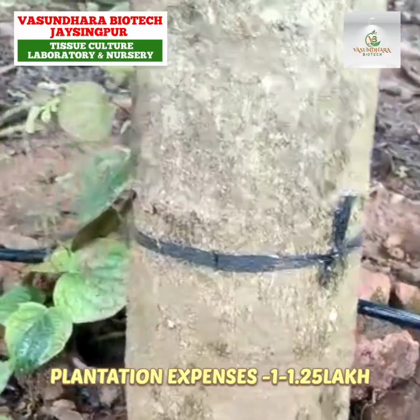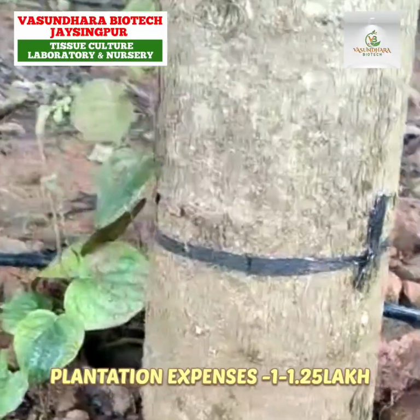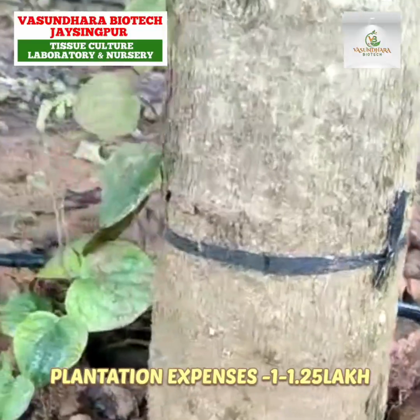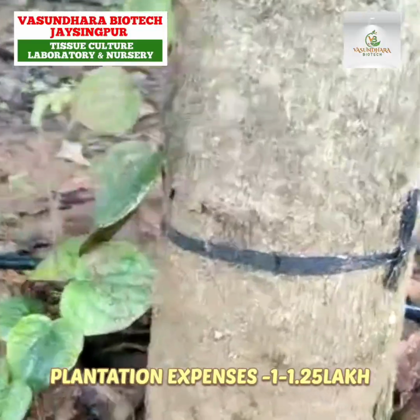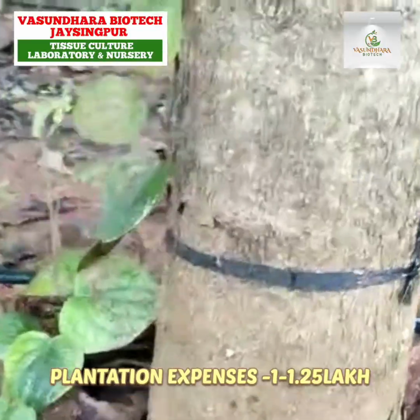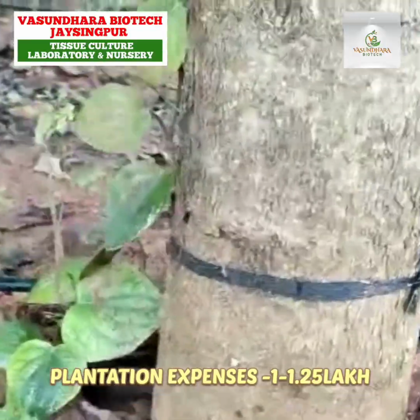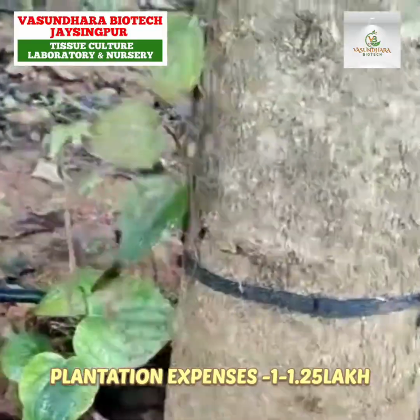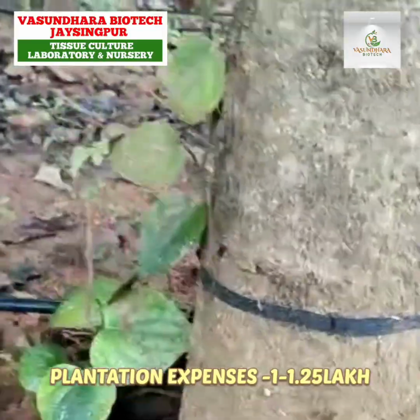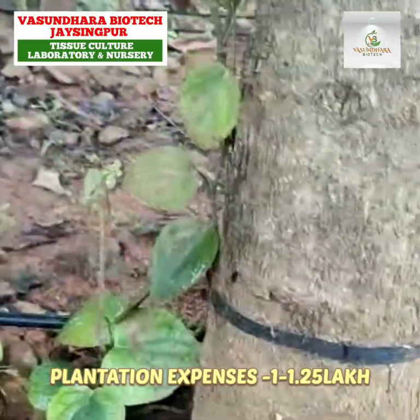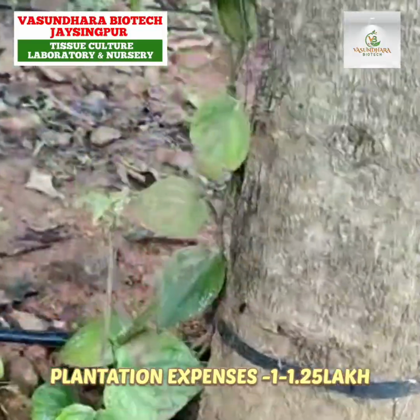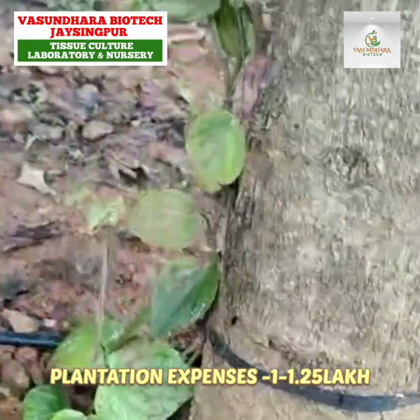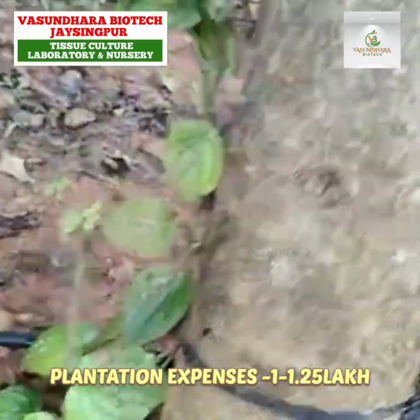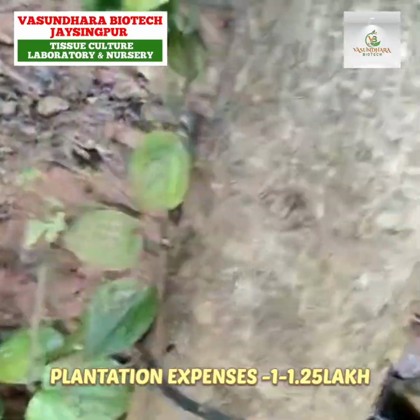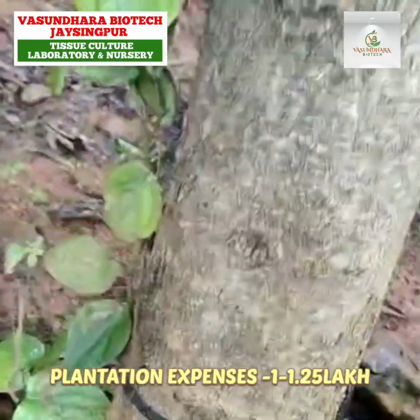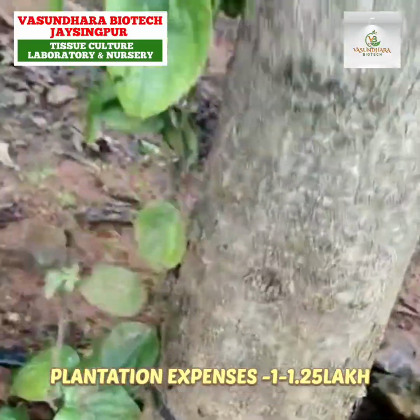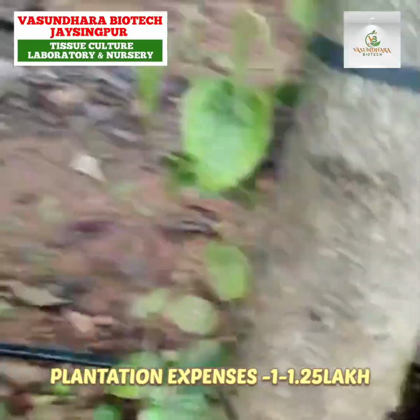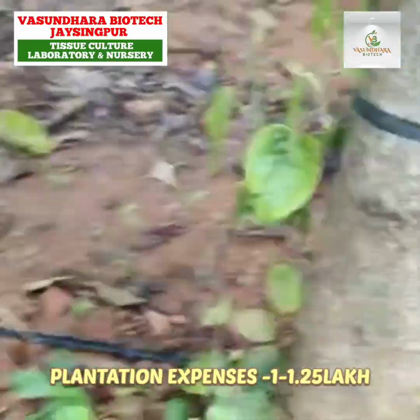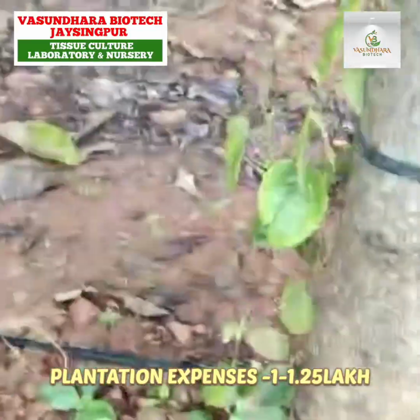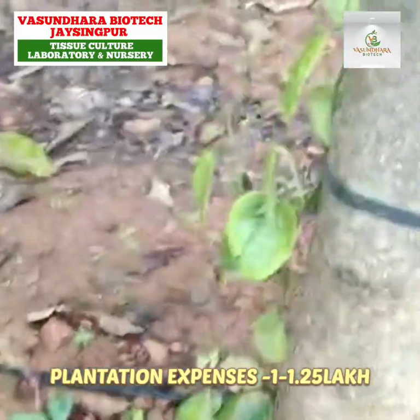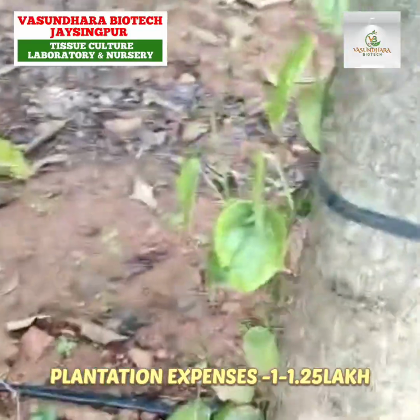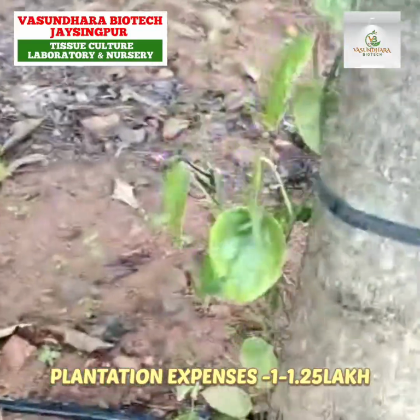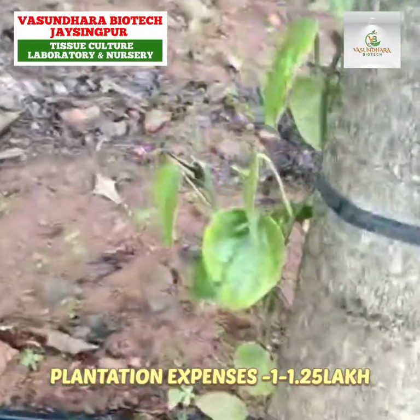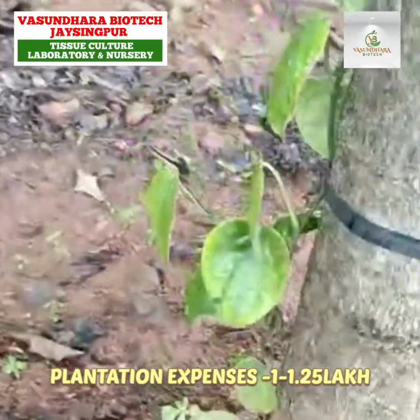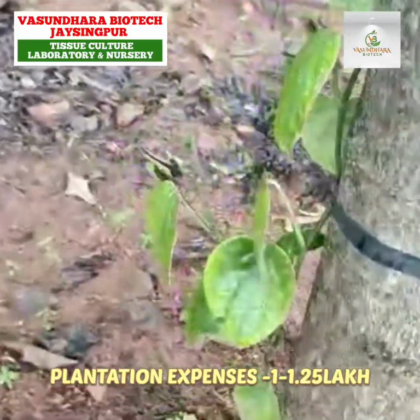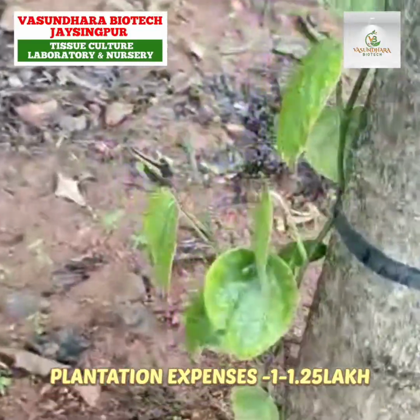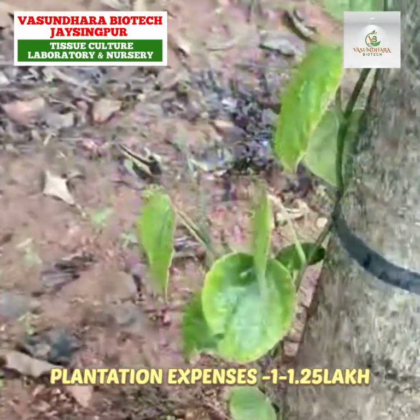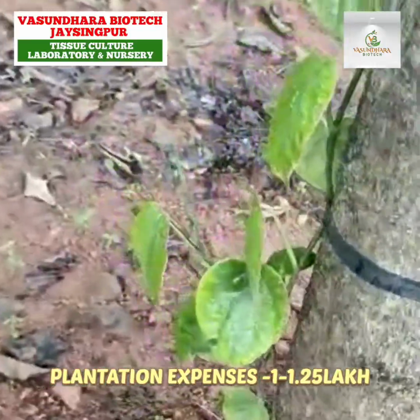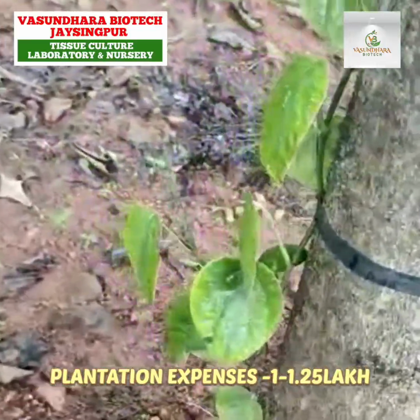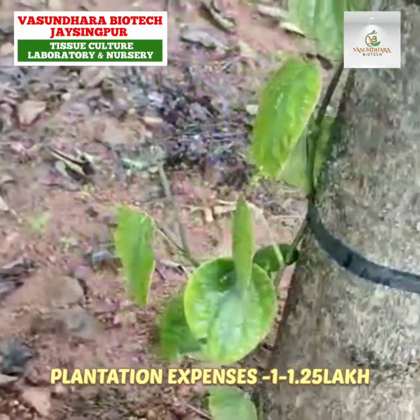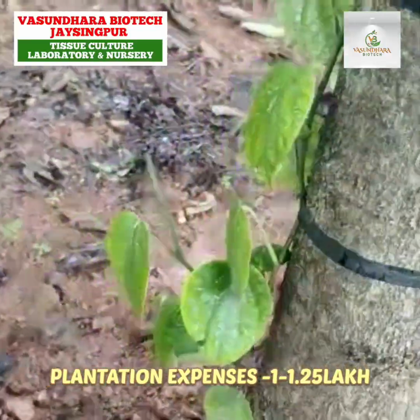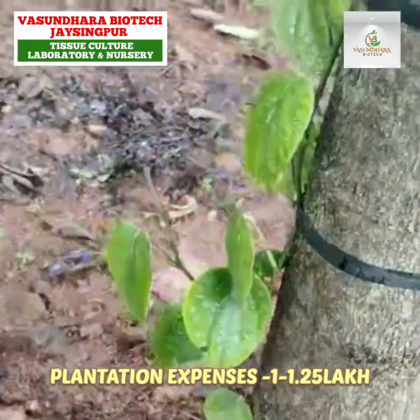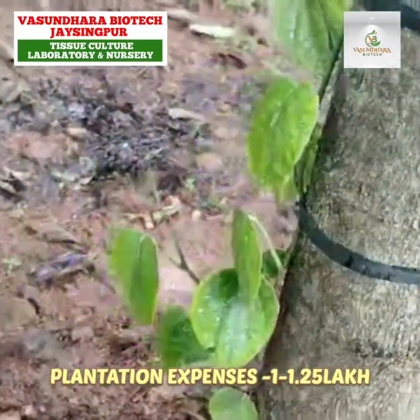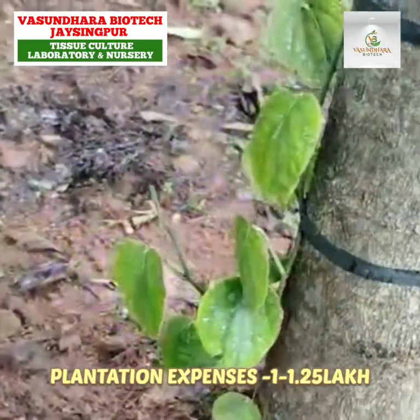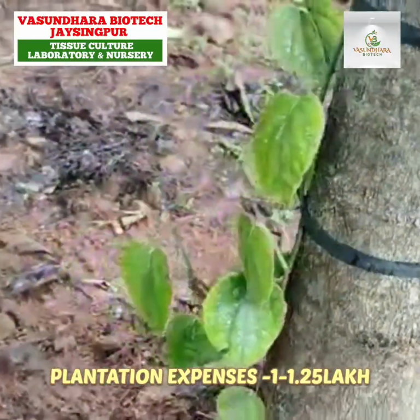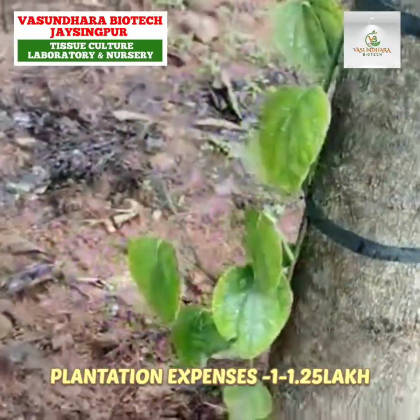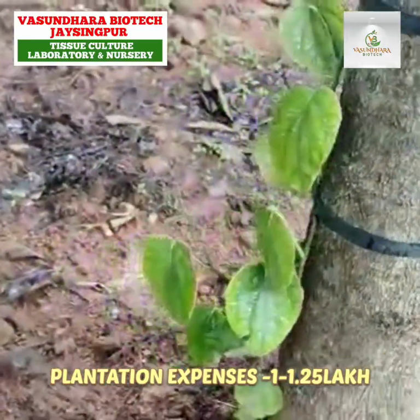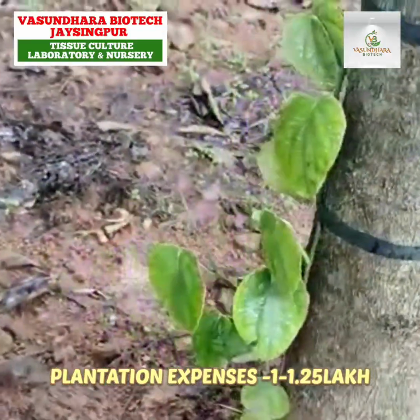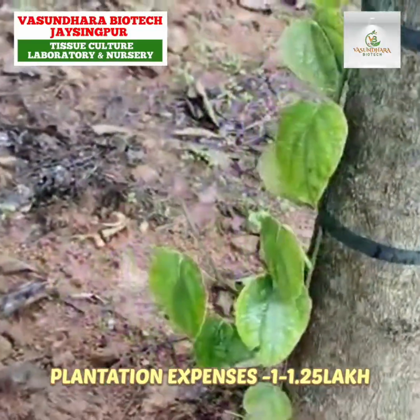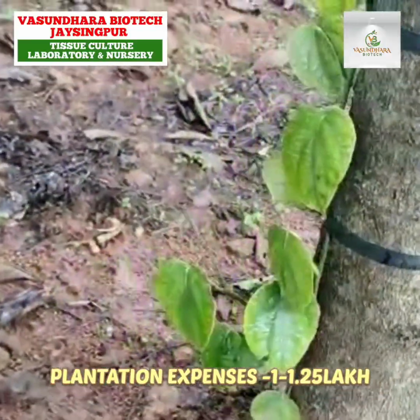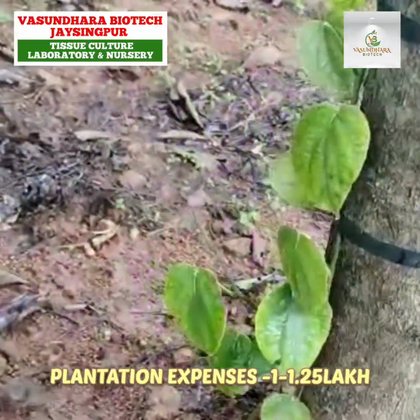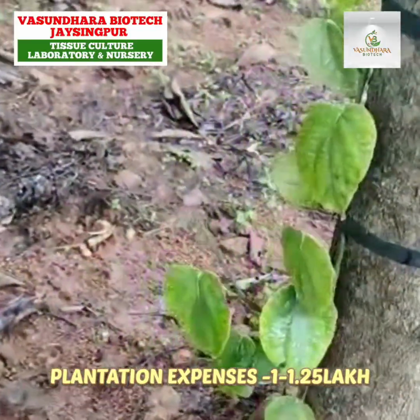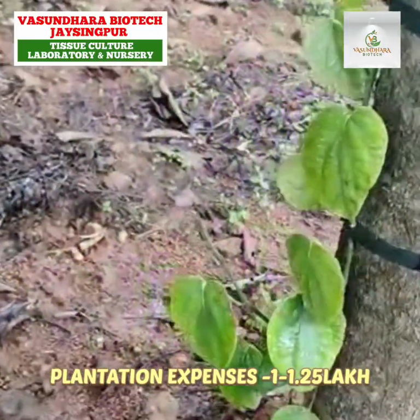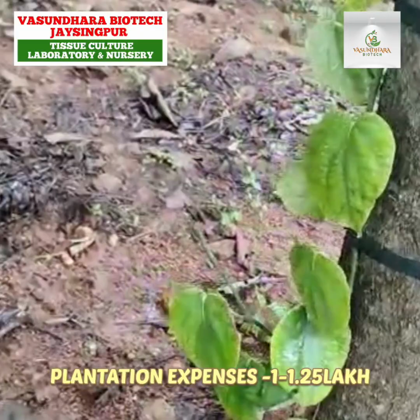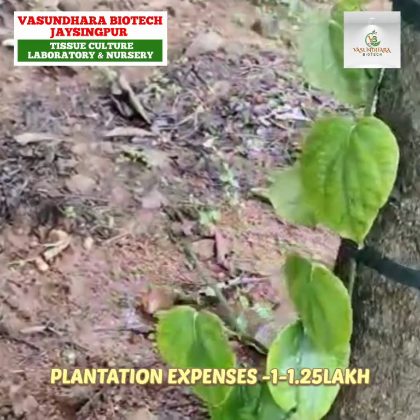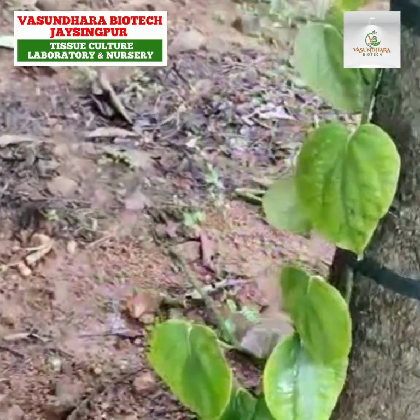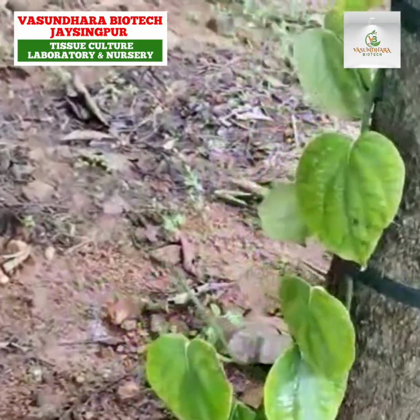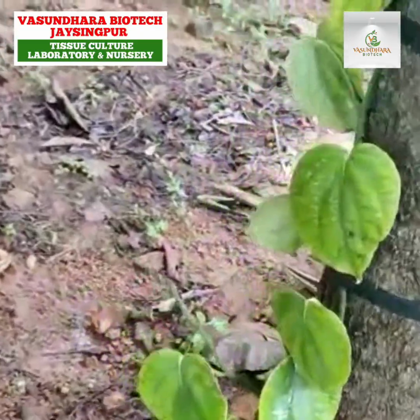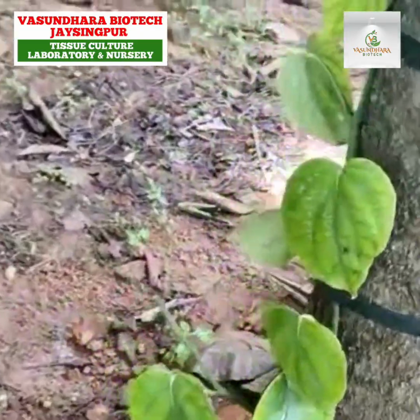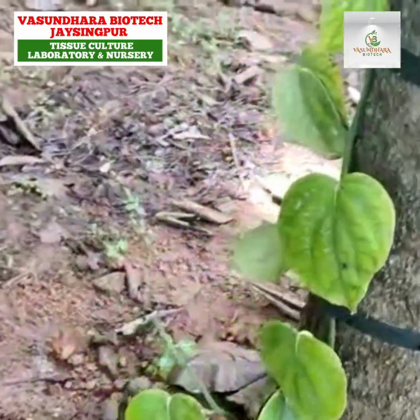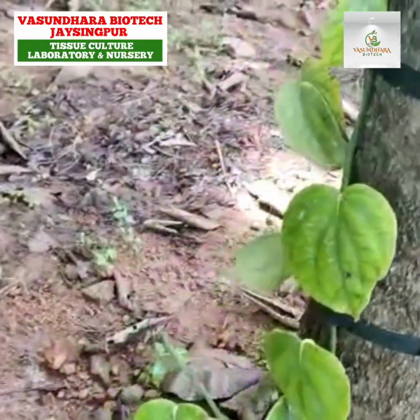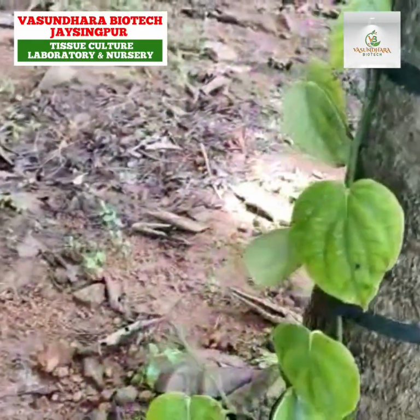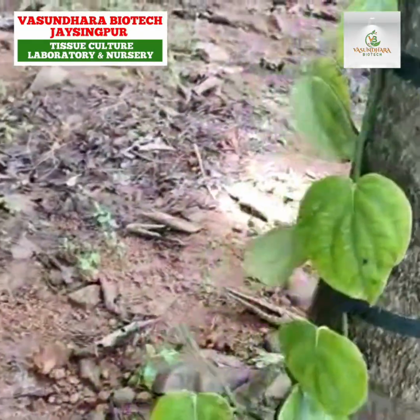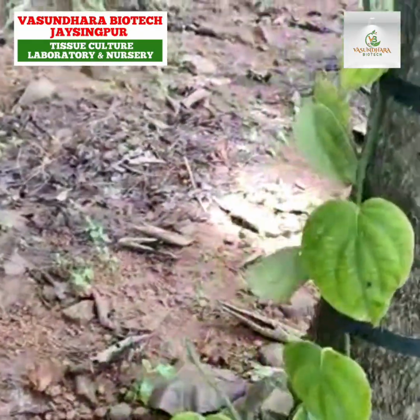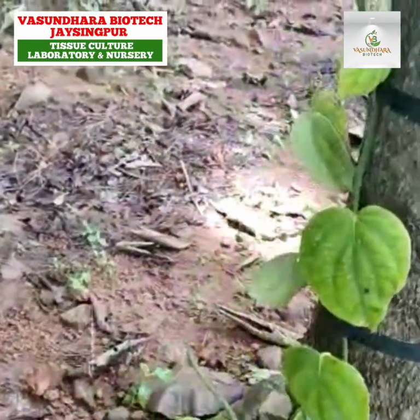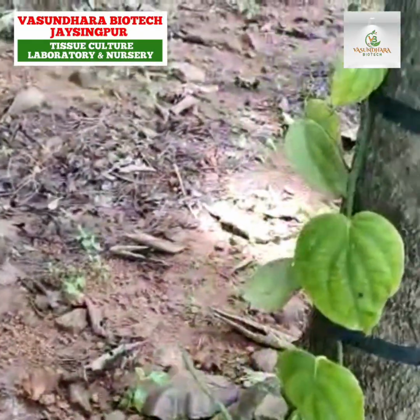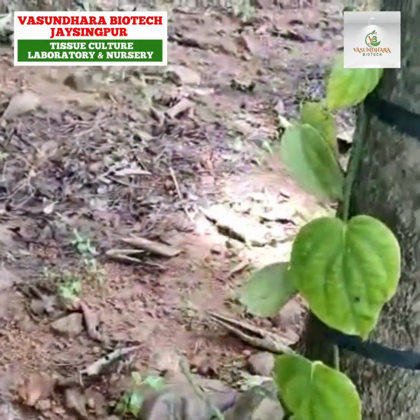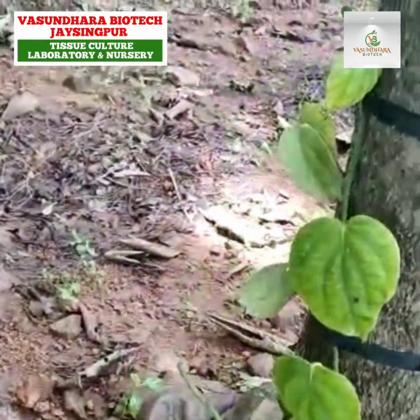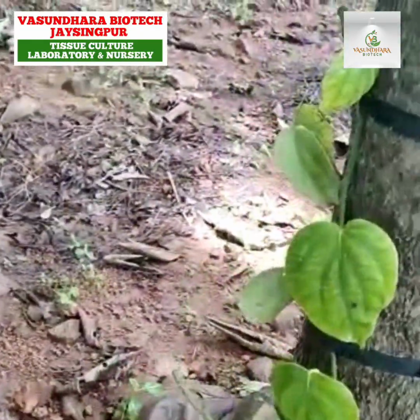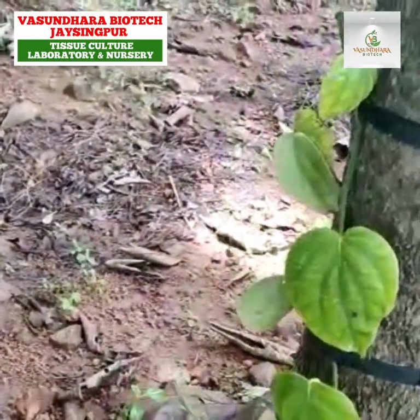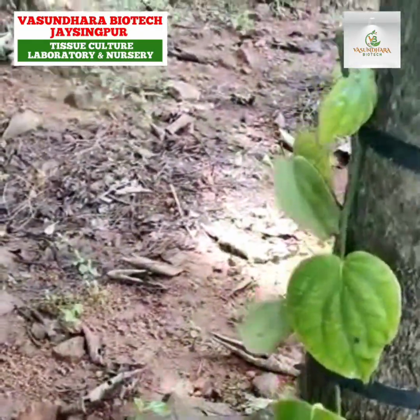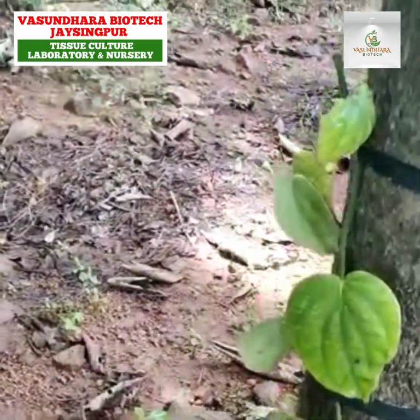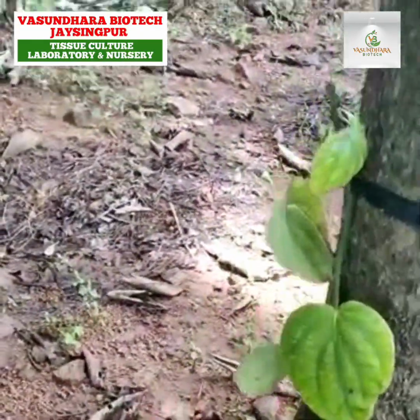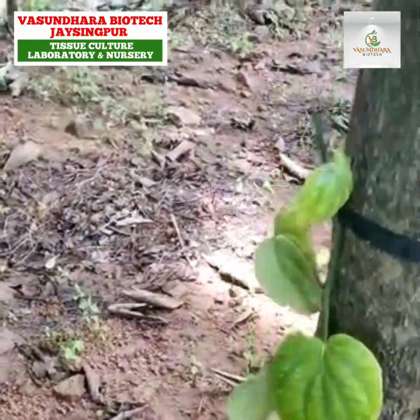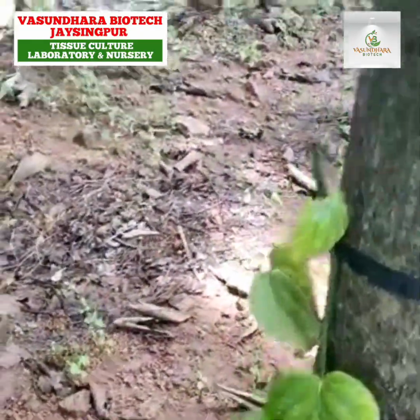They have planted black pepper also in between the trees.